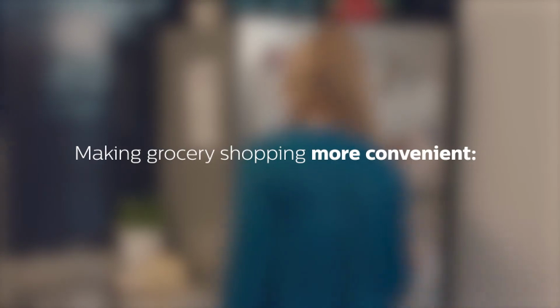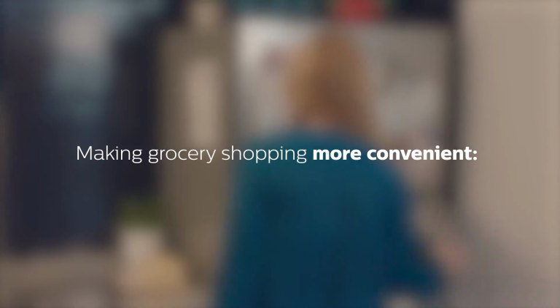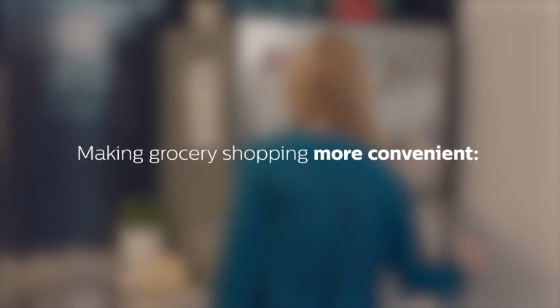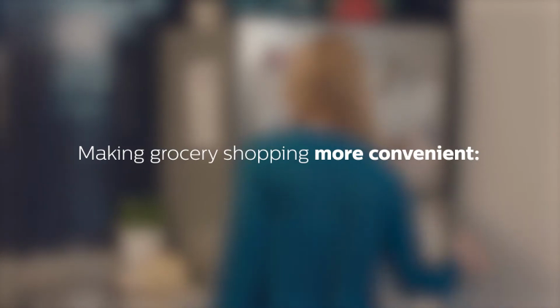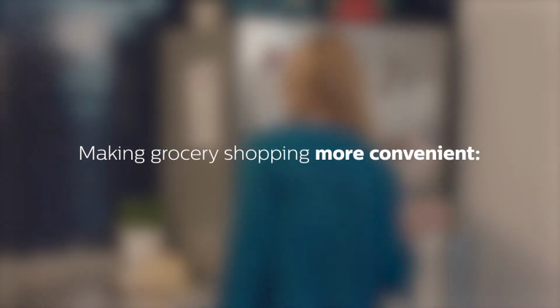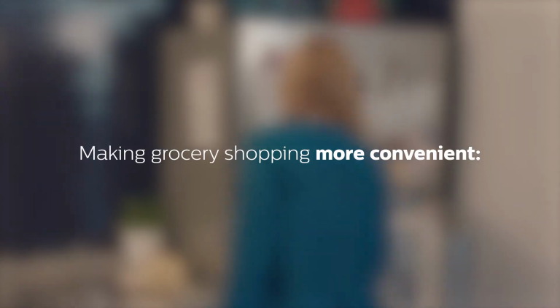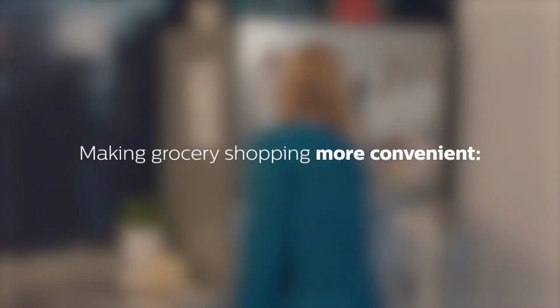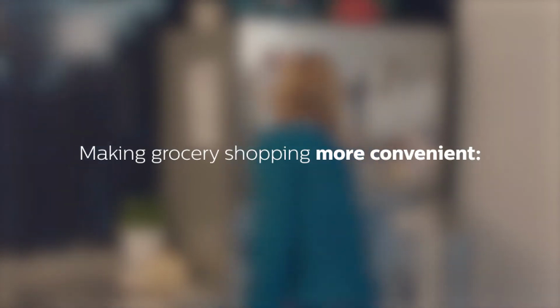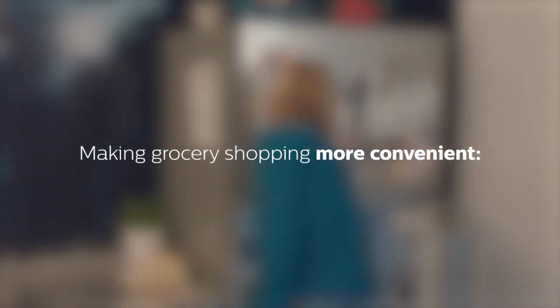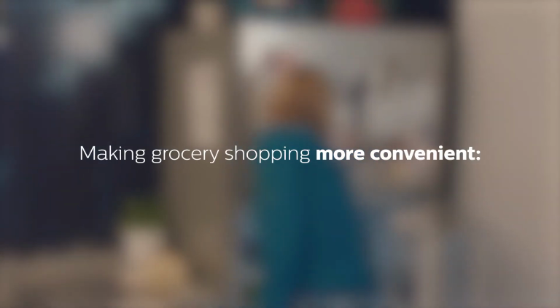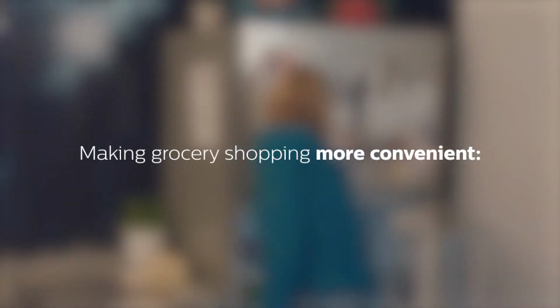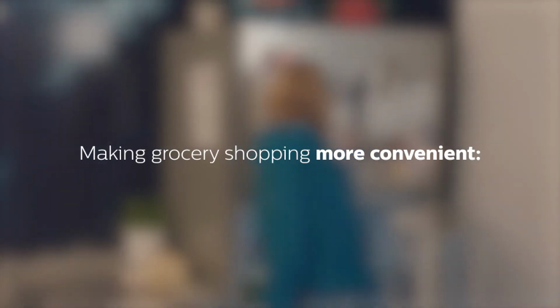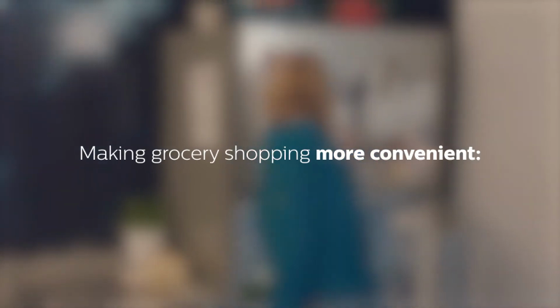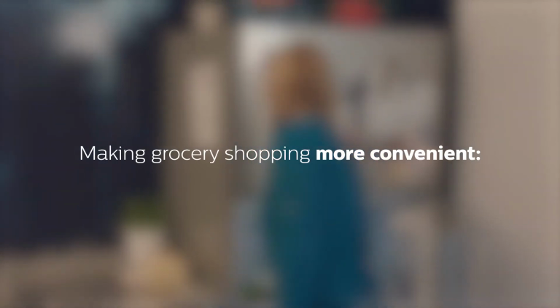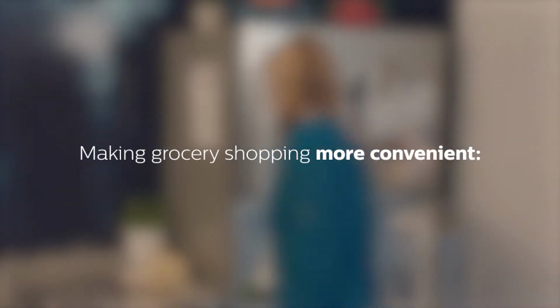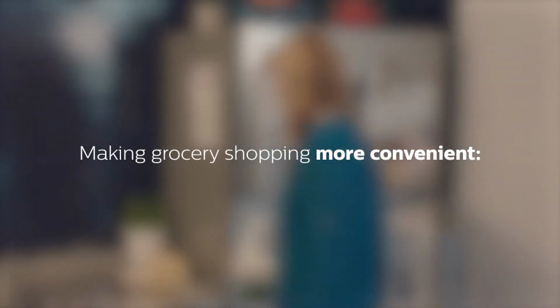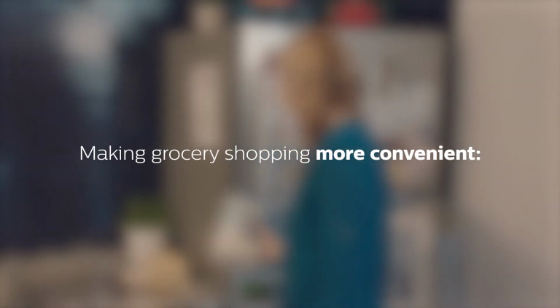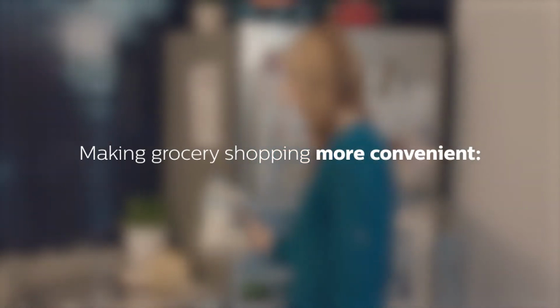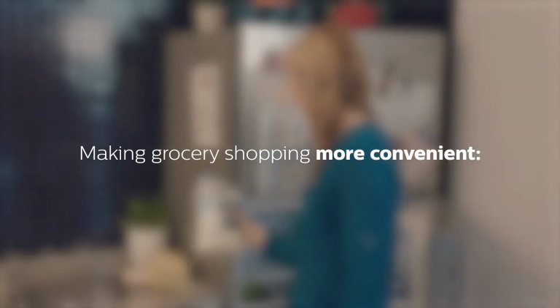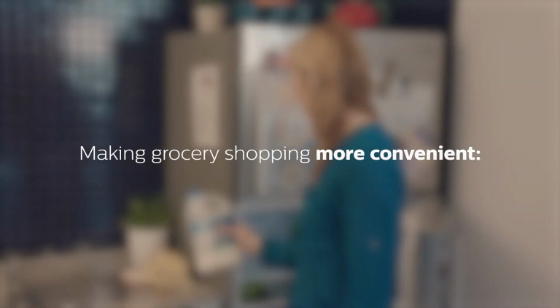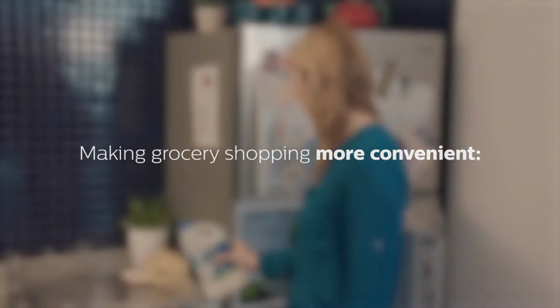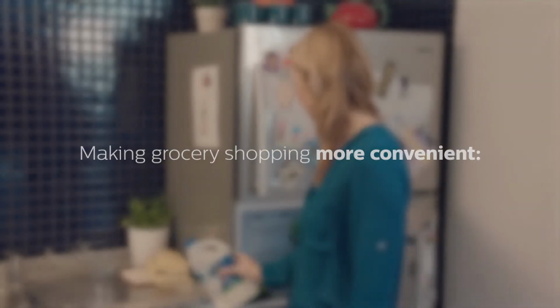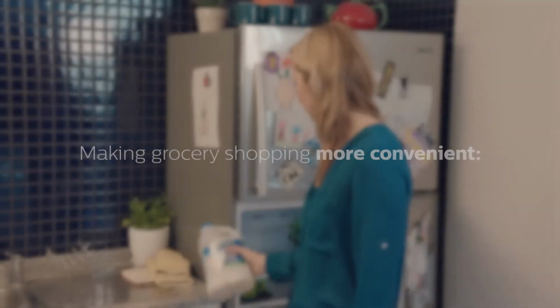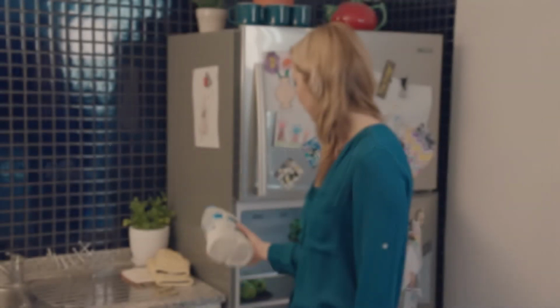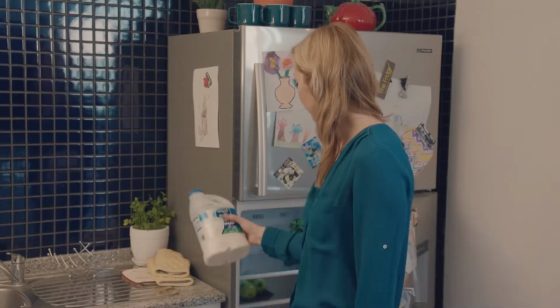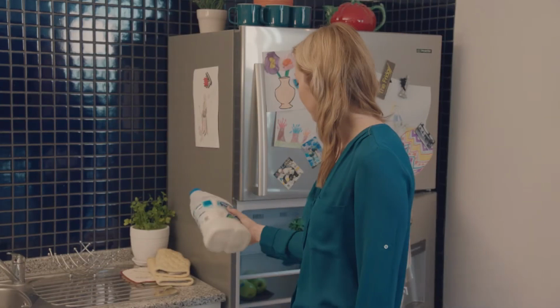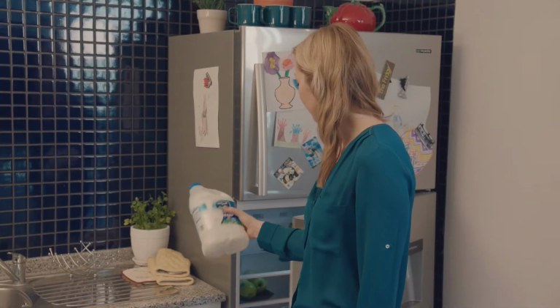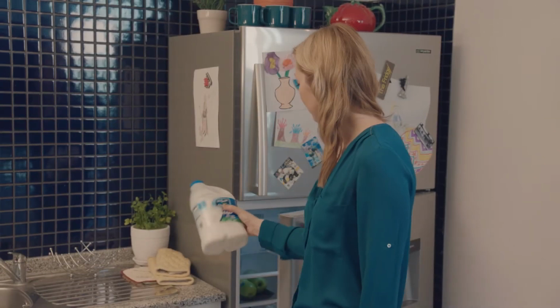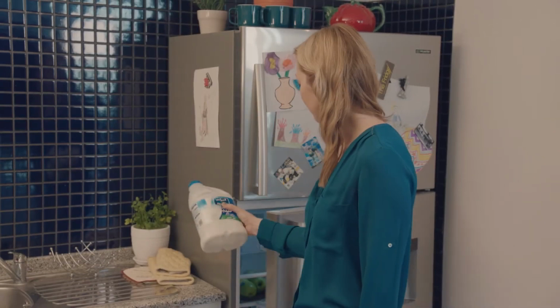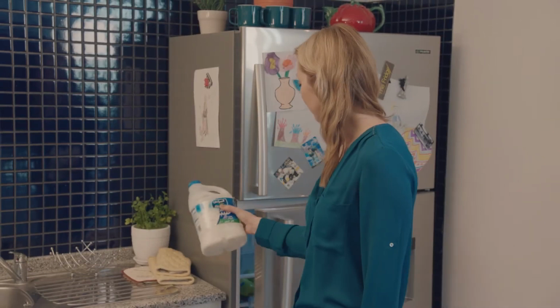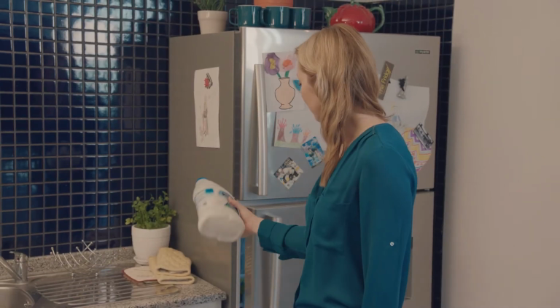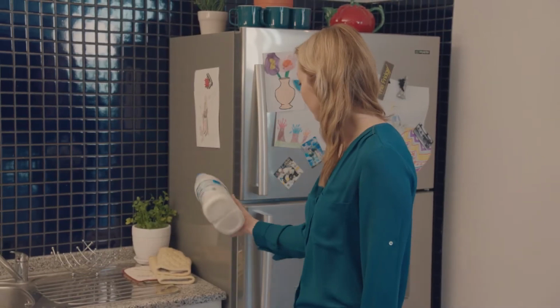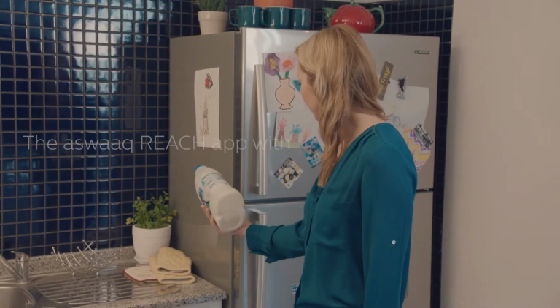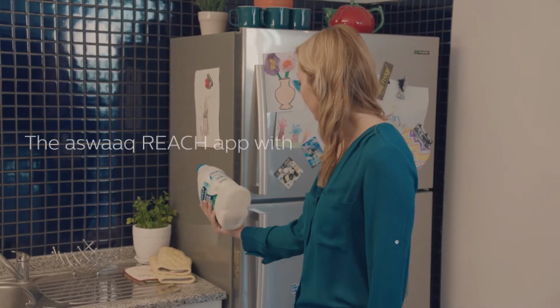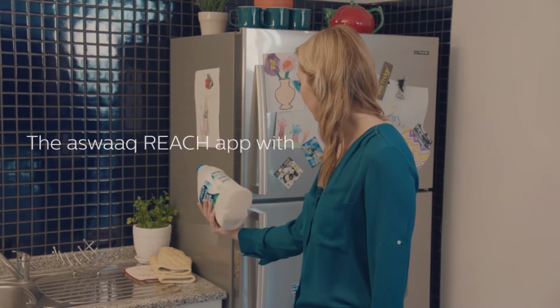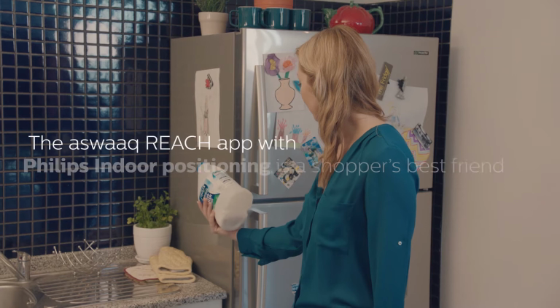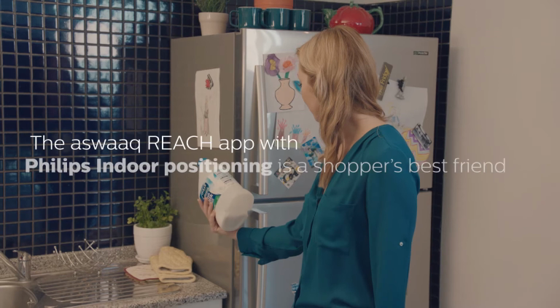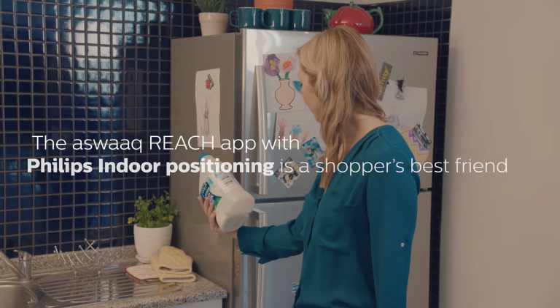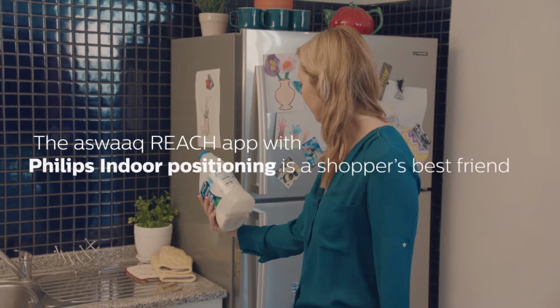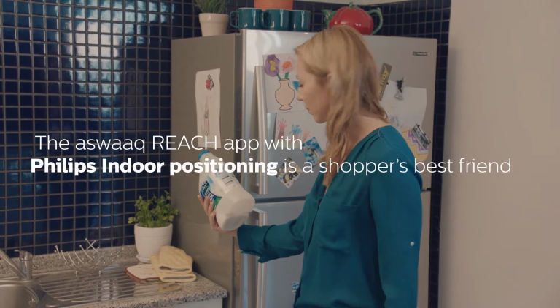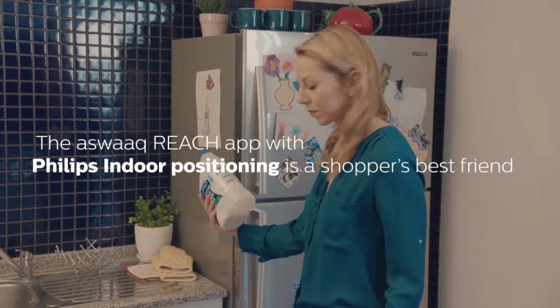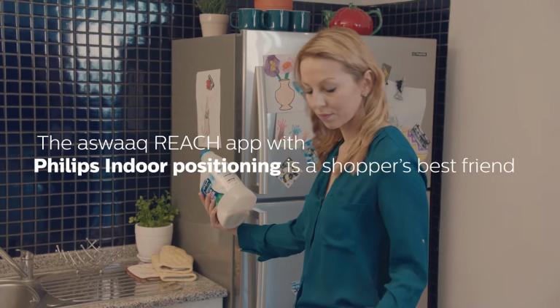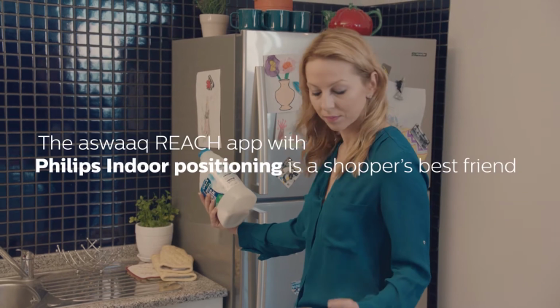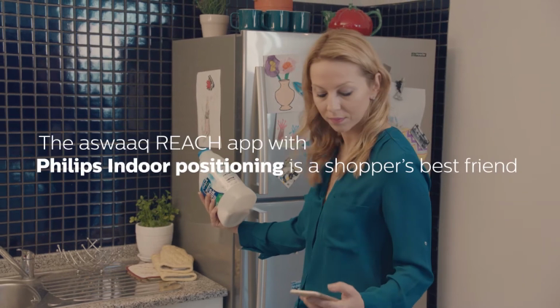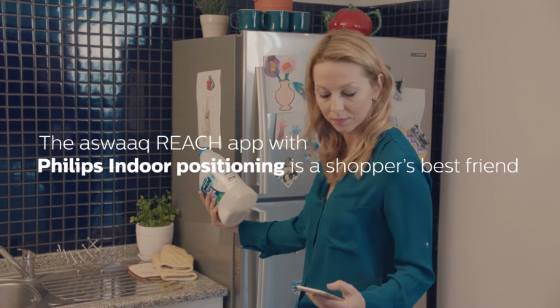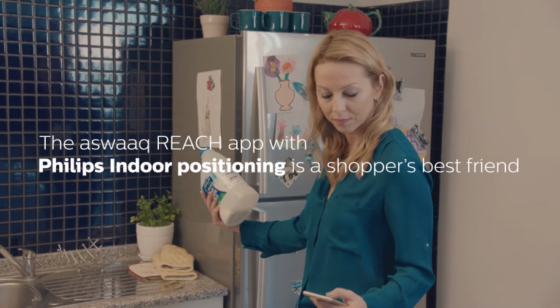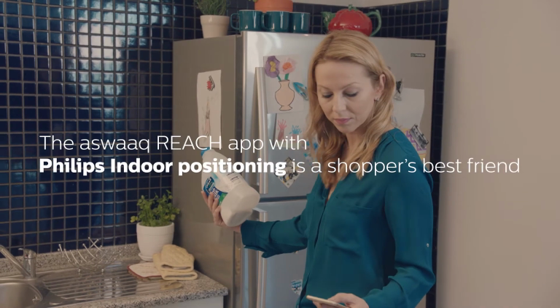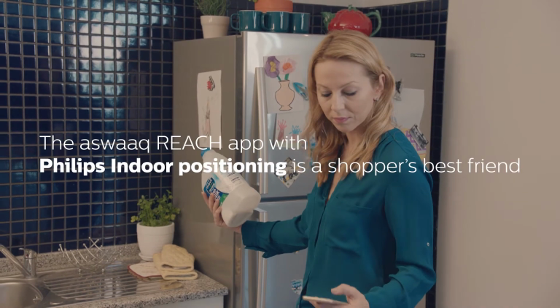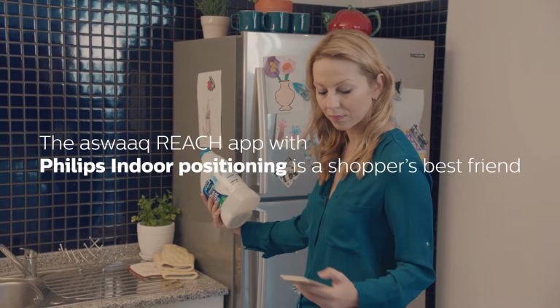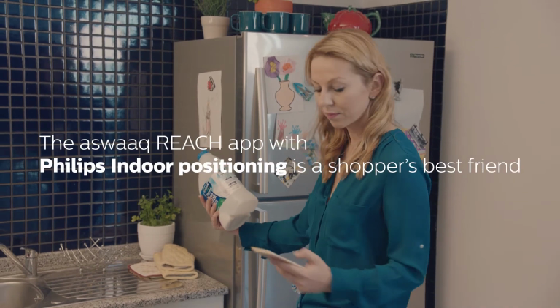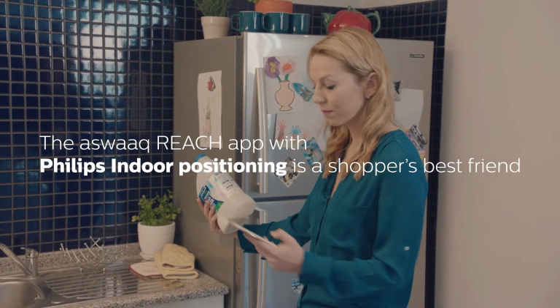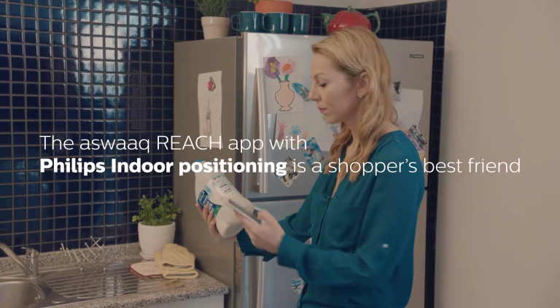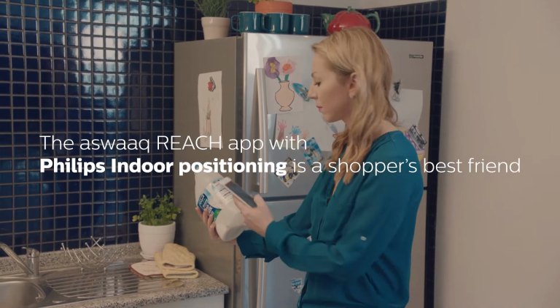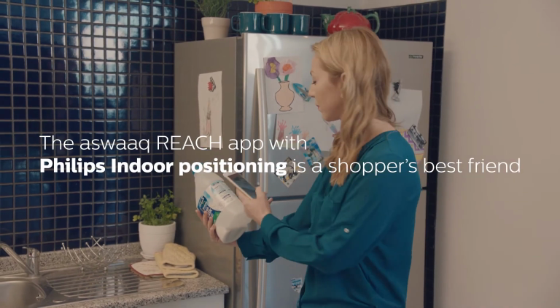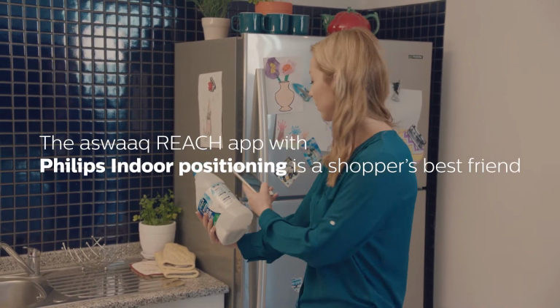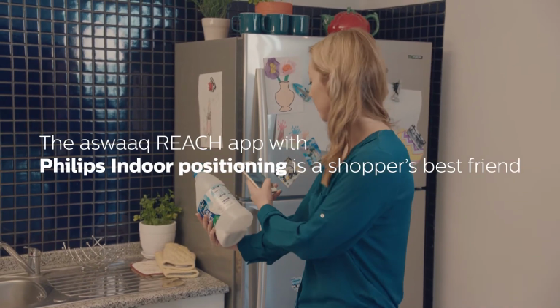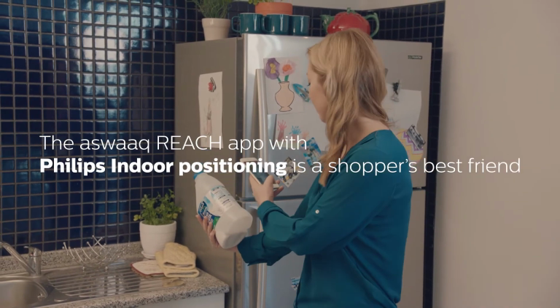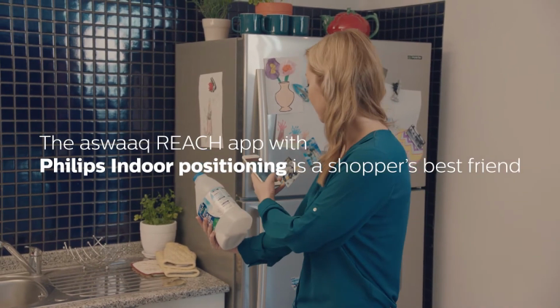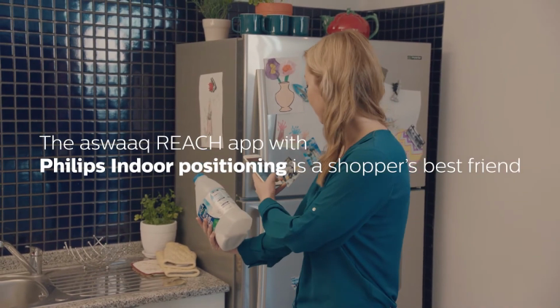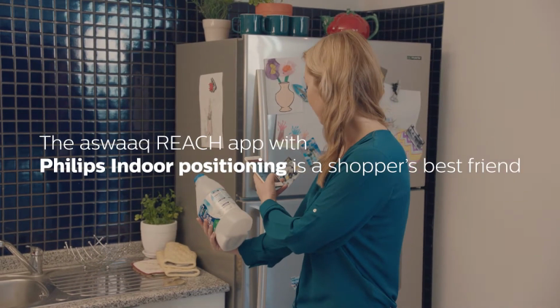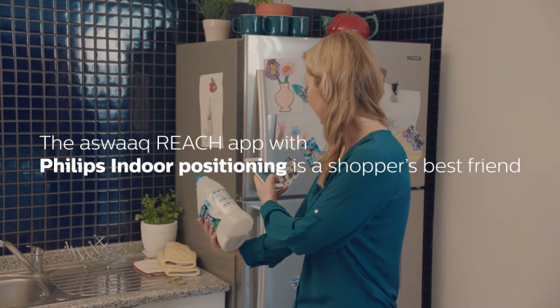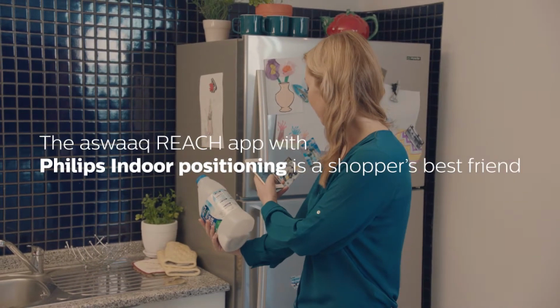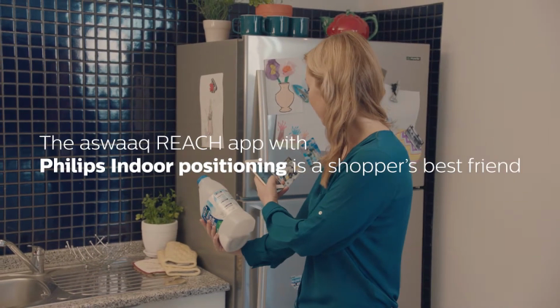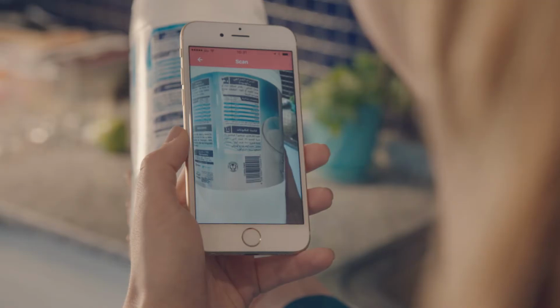Making grocery shopping more convenient. The Aswak Reach app with Philips Indoor Positioning is a shopper's best friend.